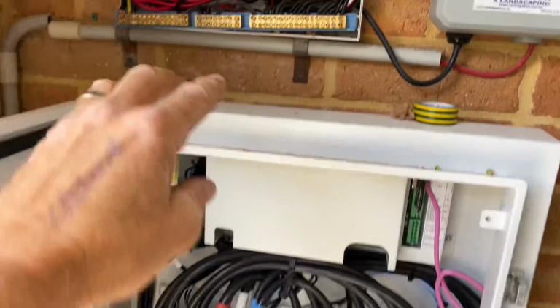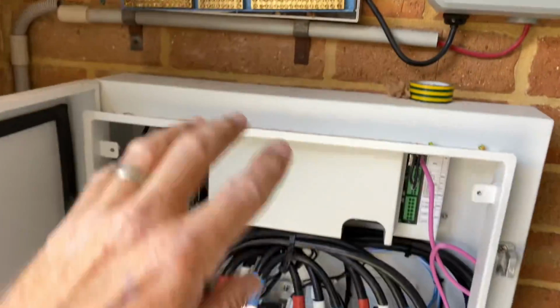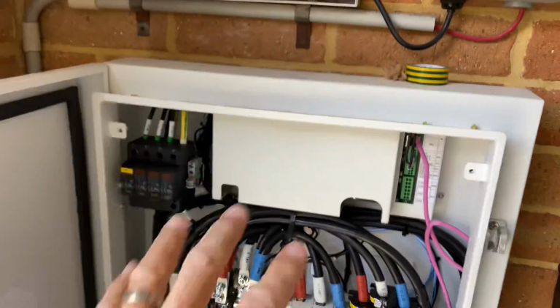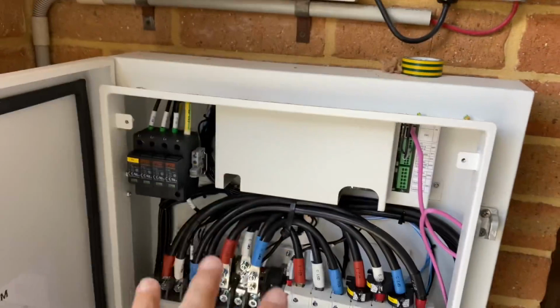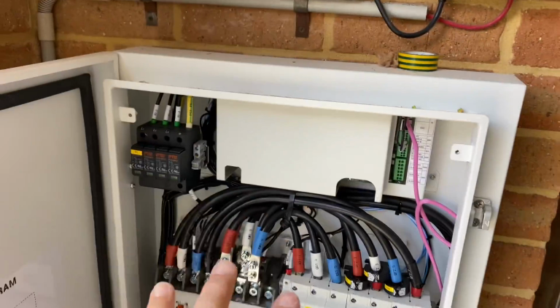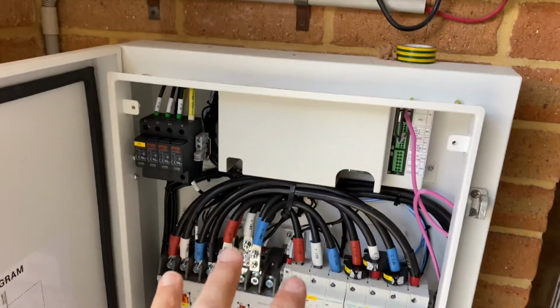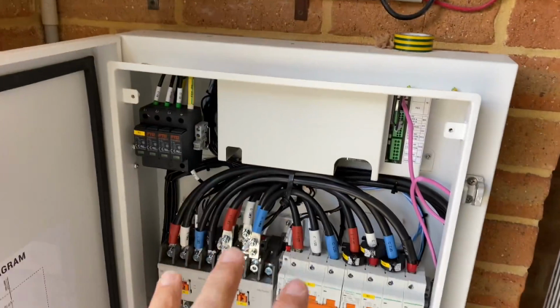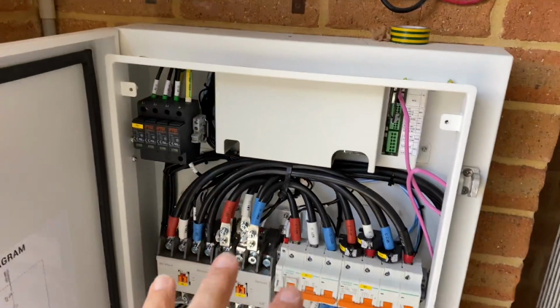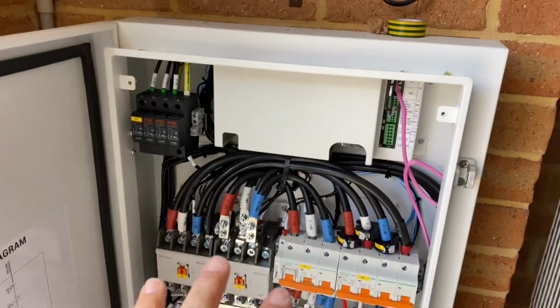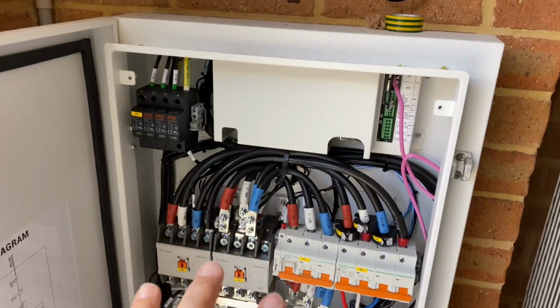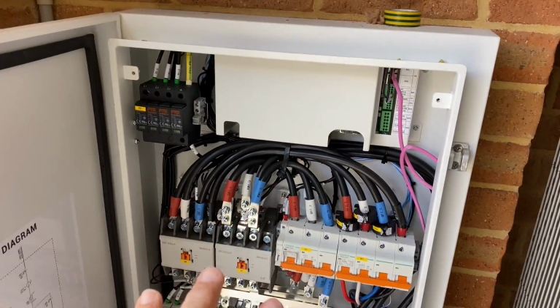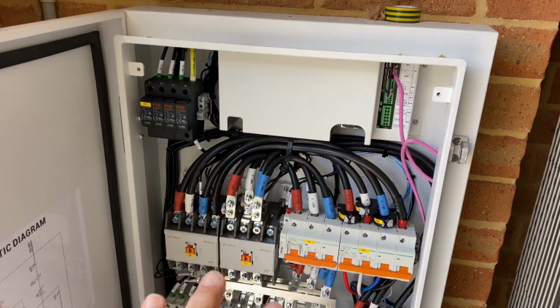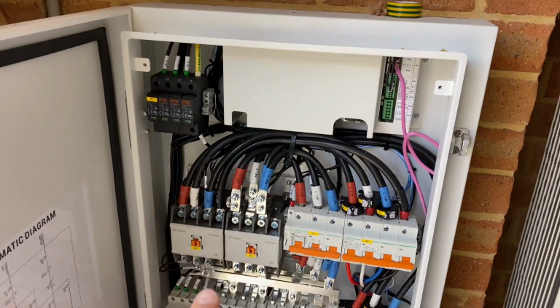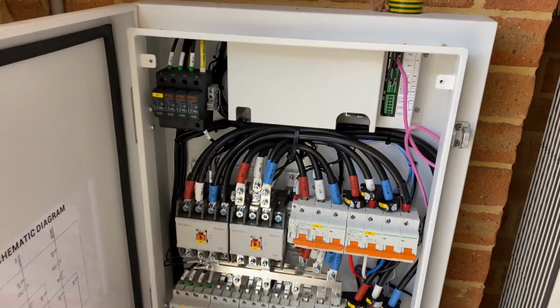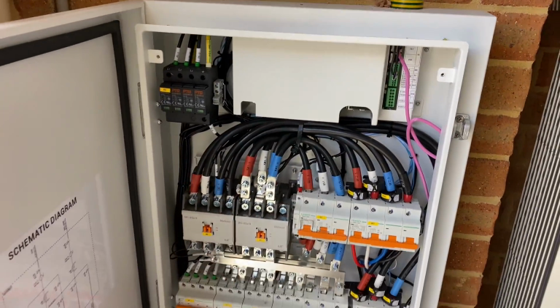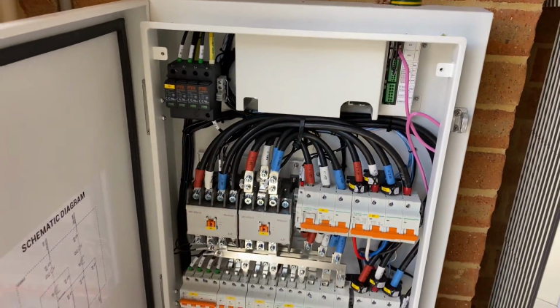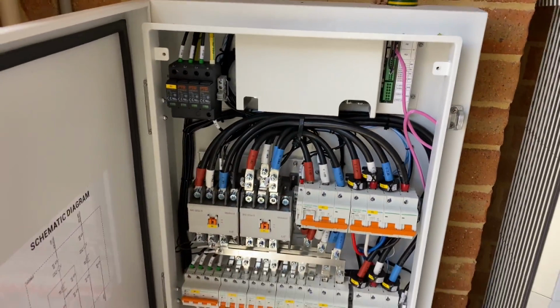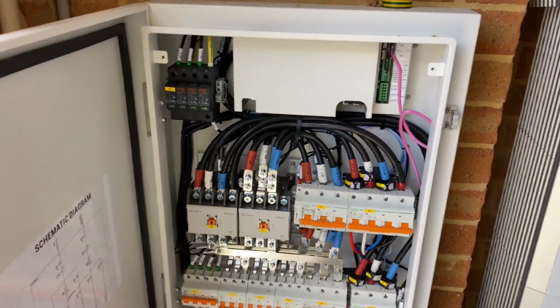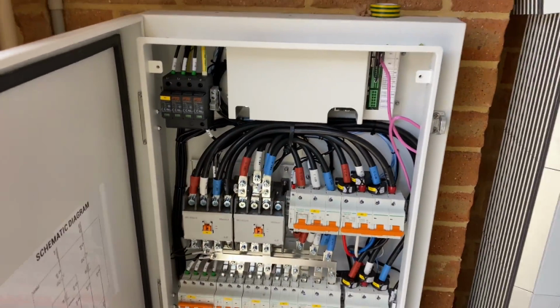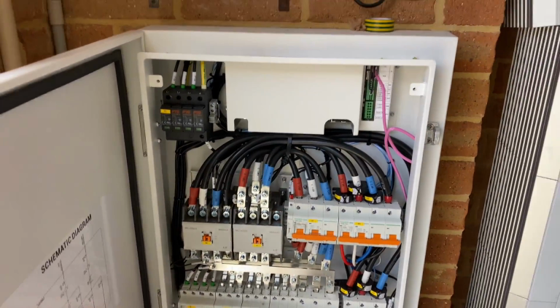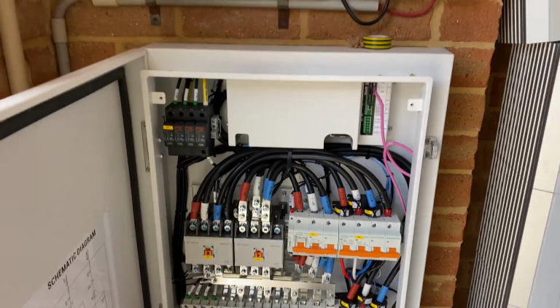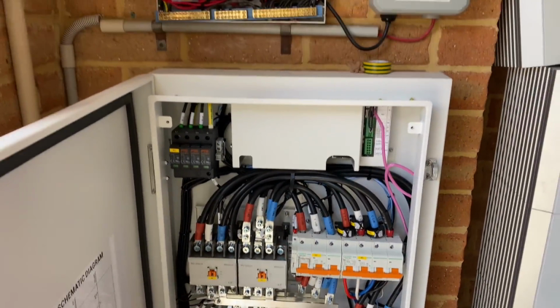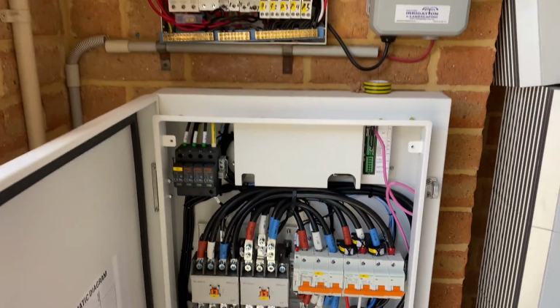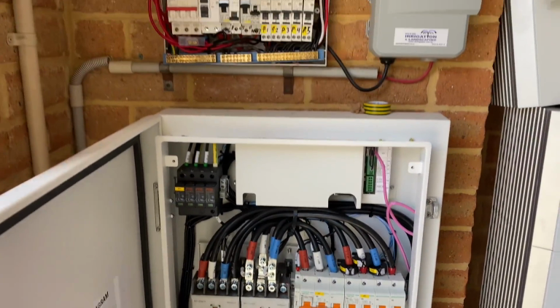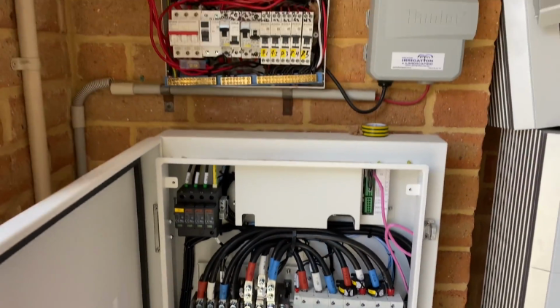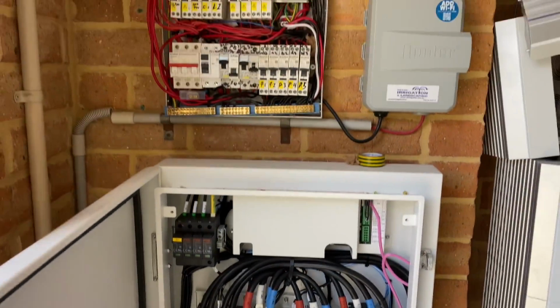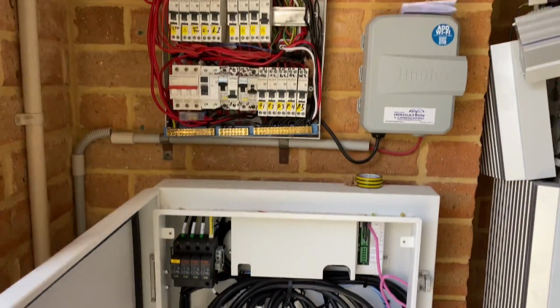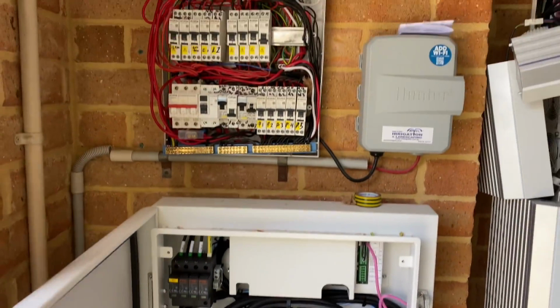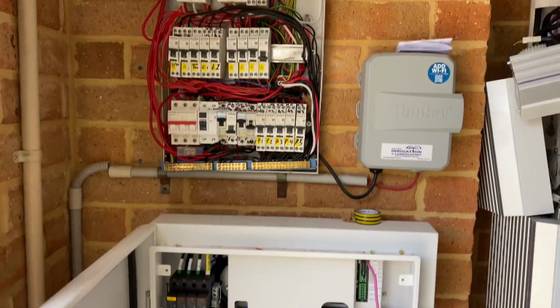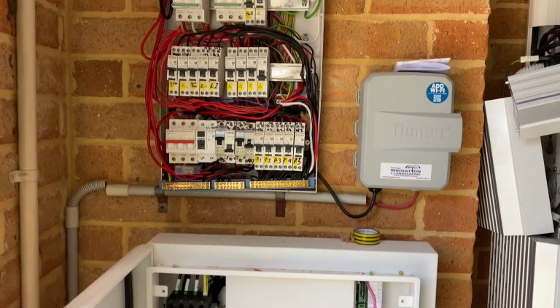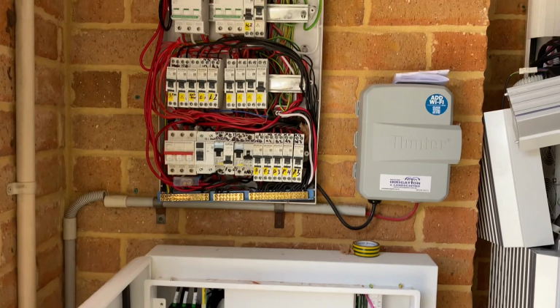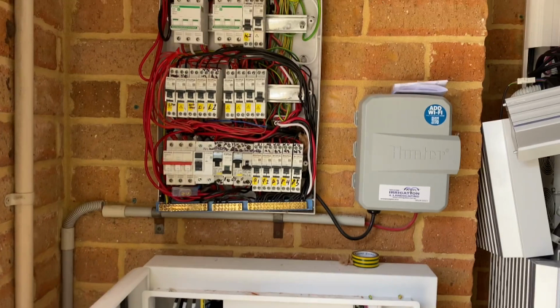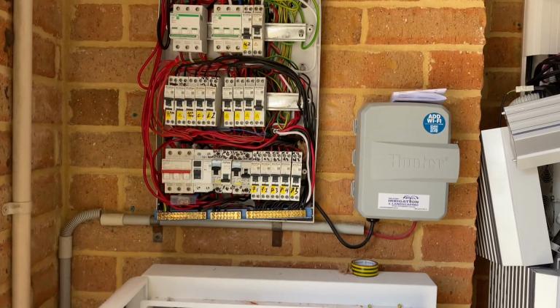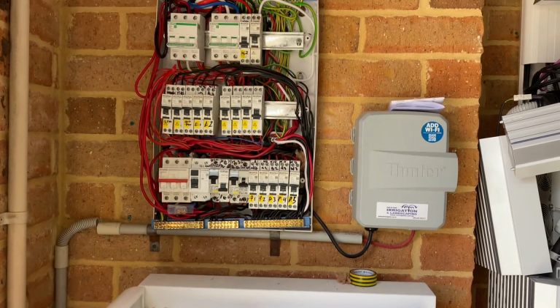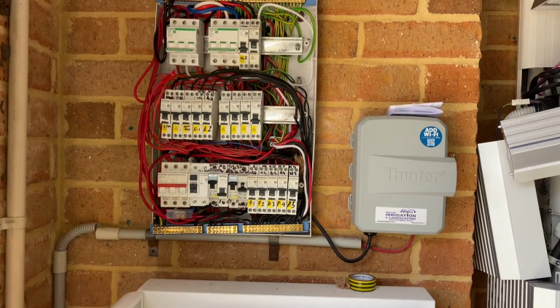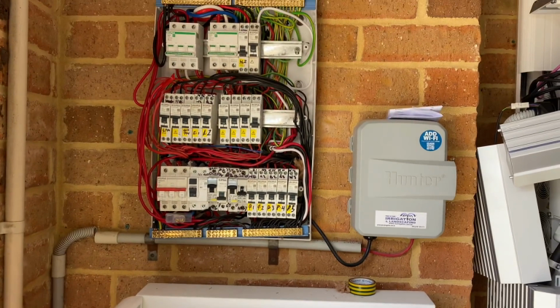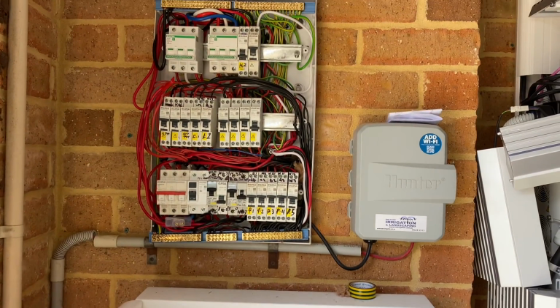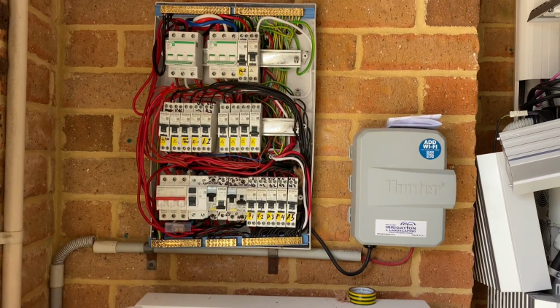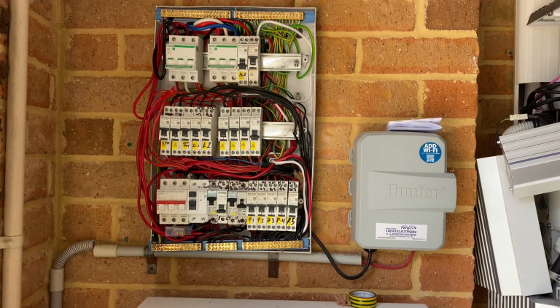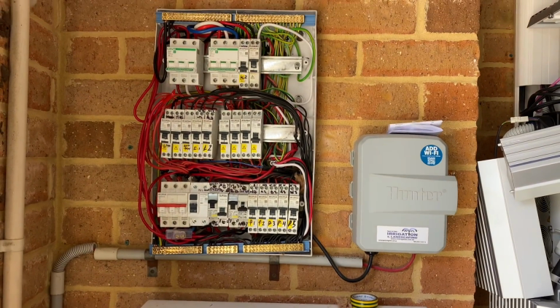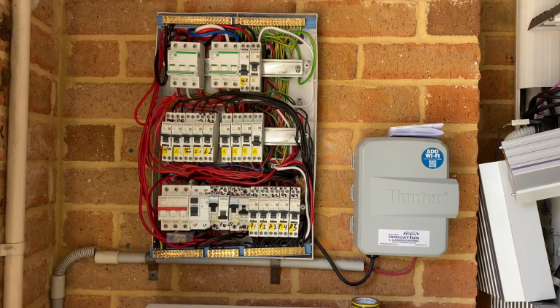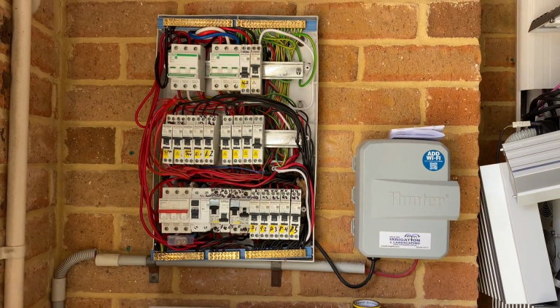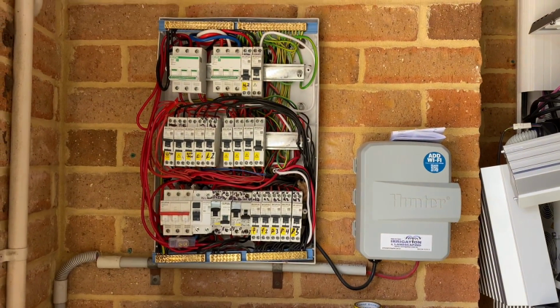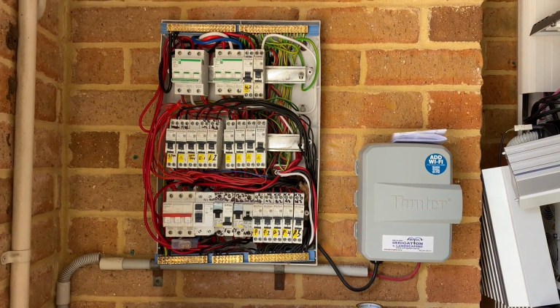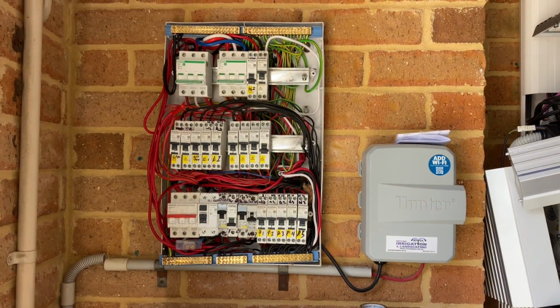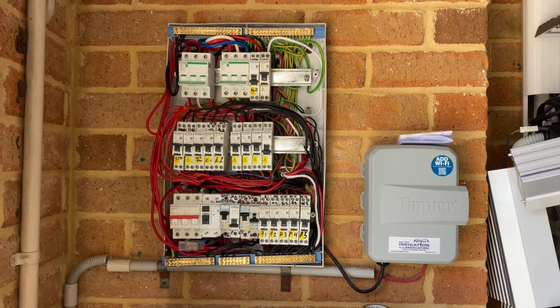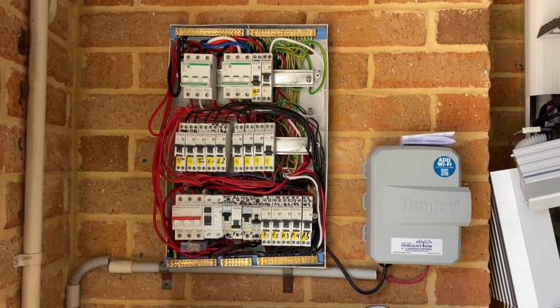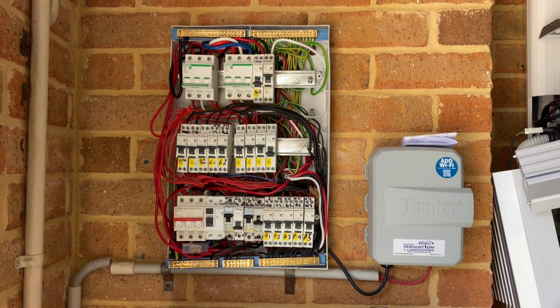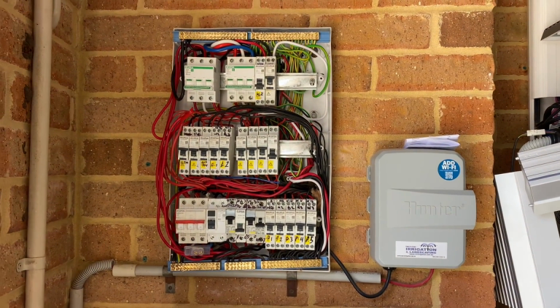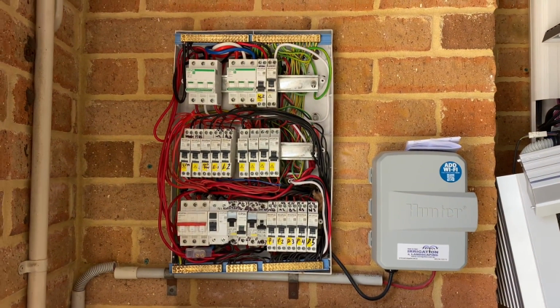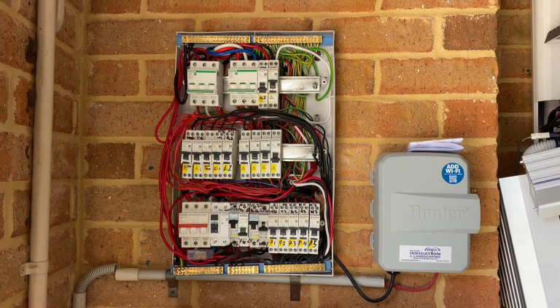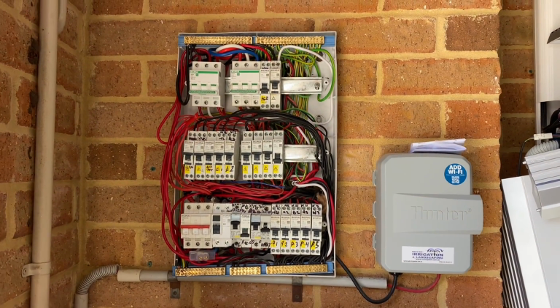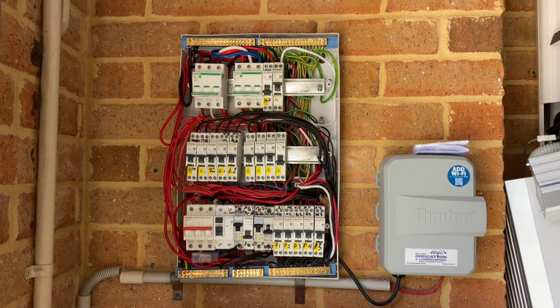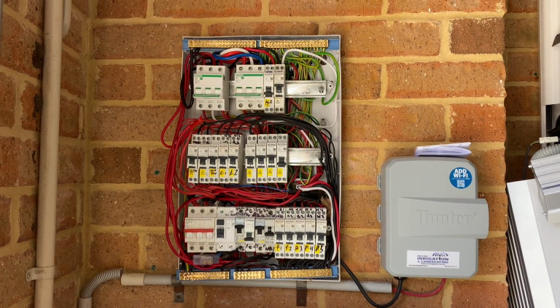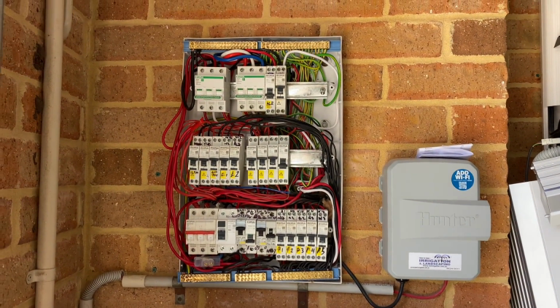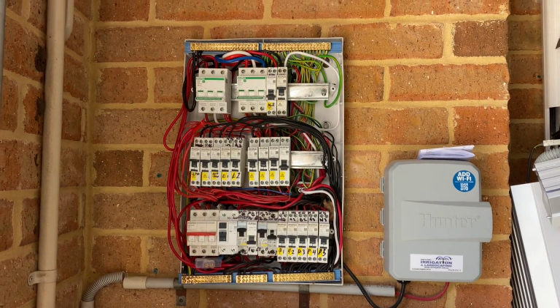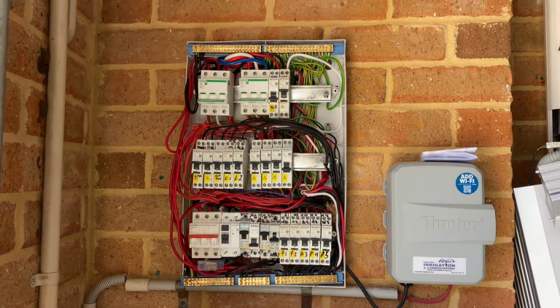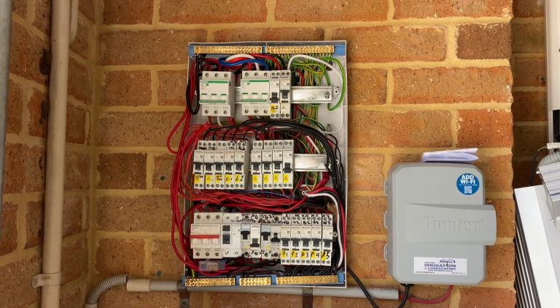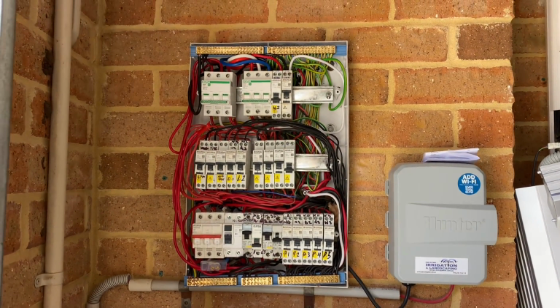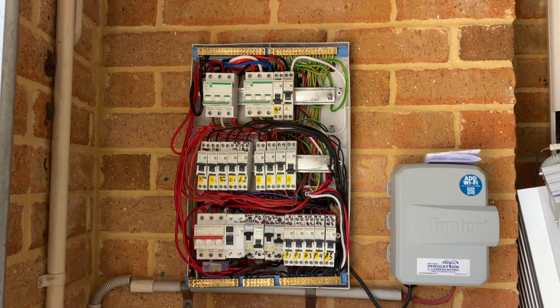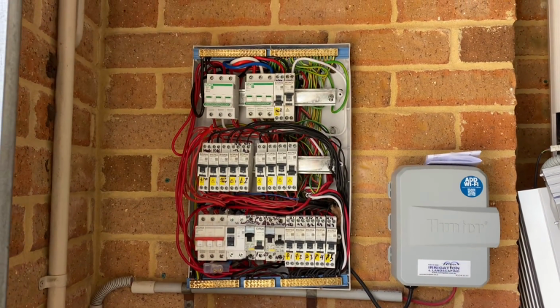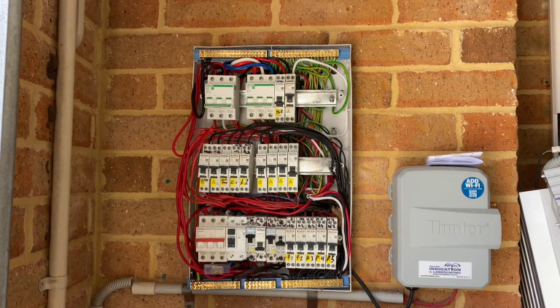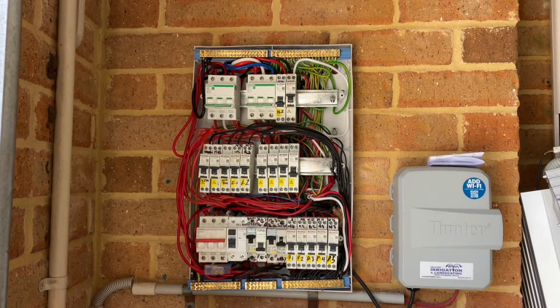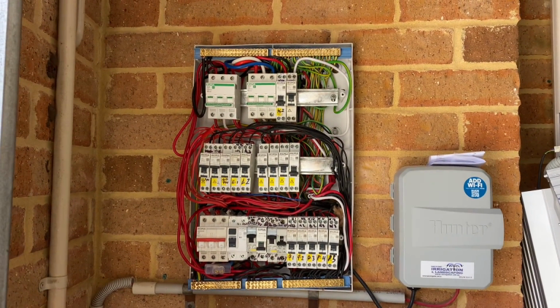Get a bigger switchboard and it'll be happy days, and hopefully you'll have less electrical call-outs and problems.